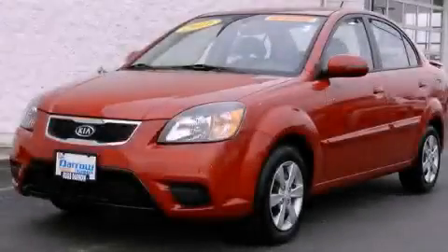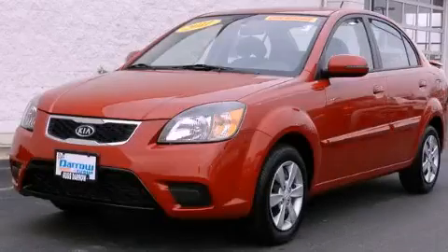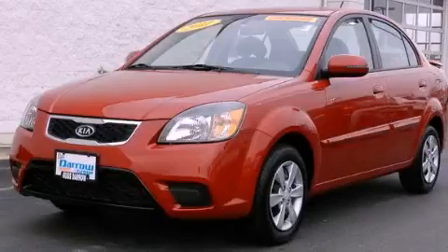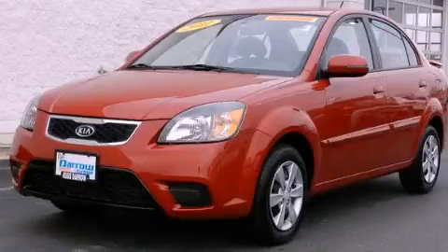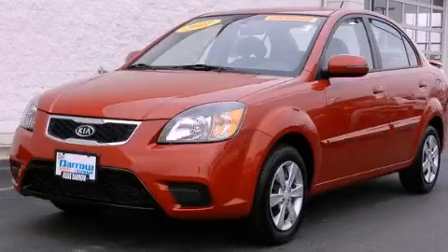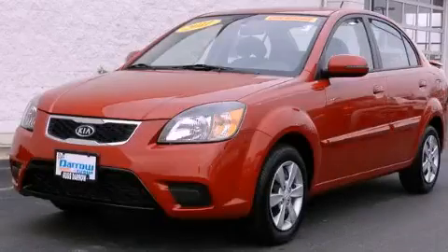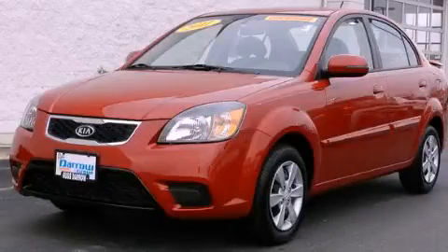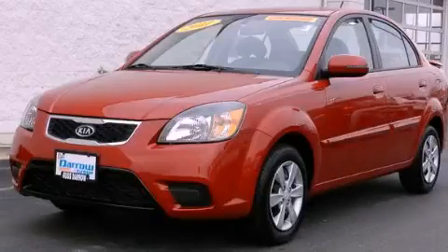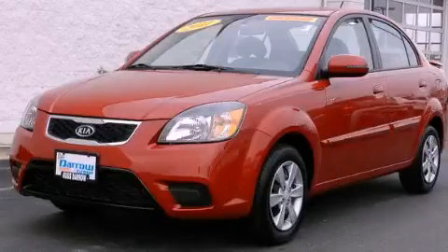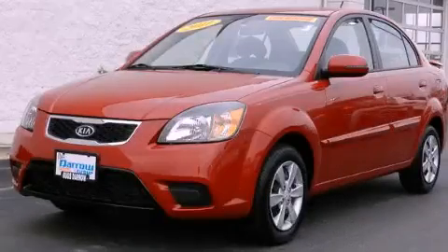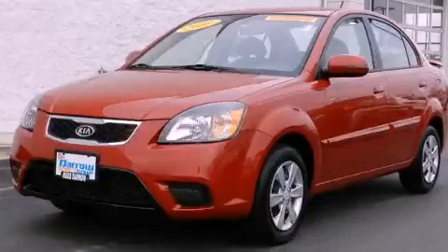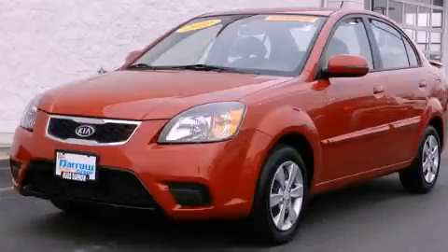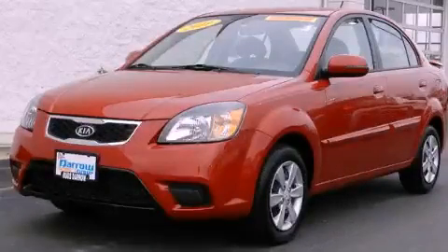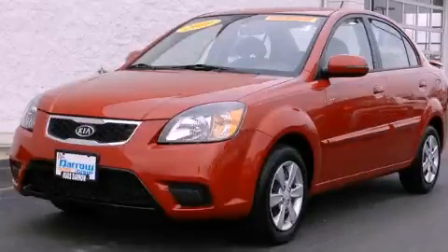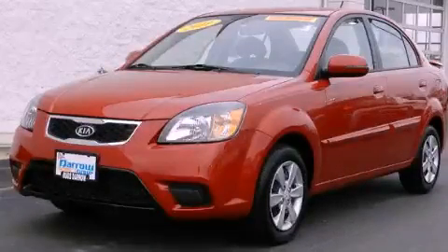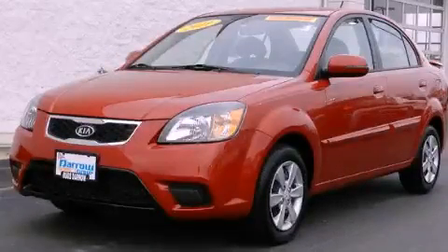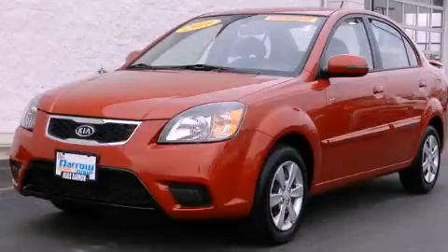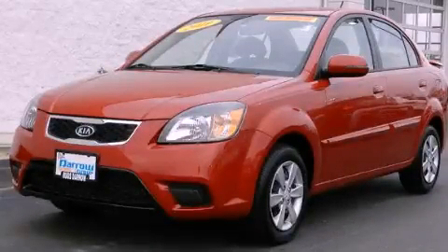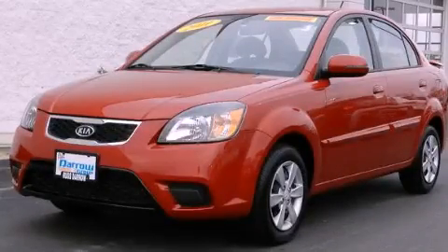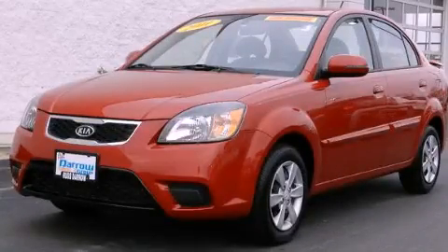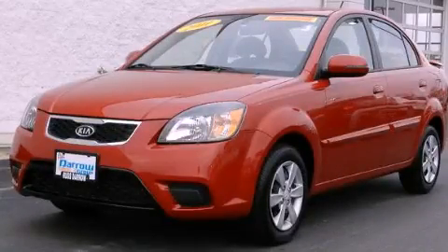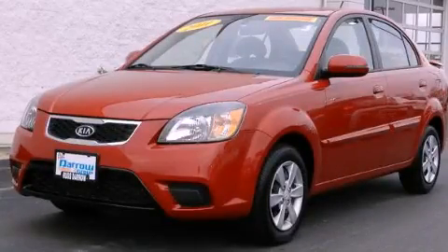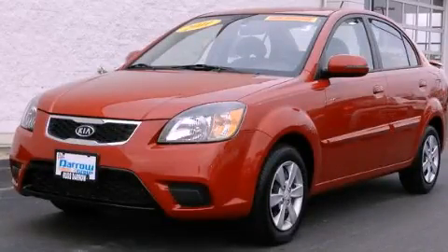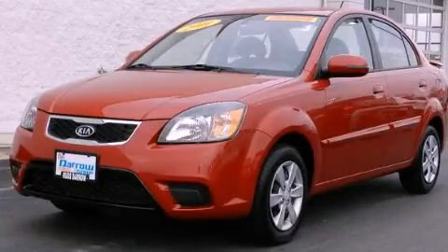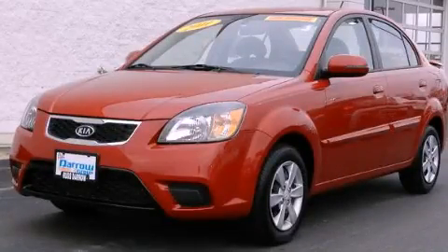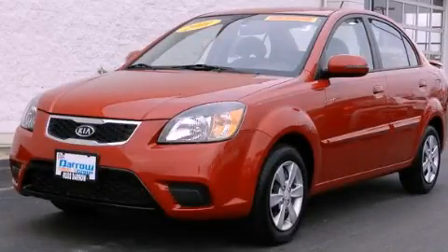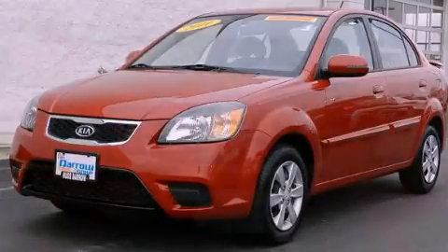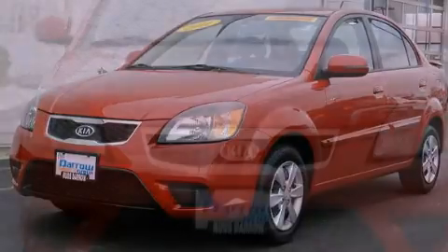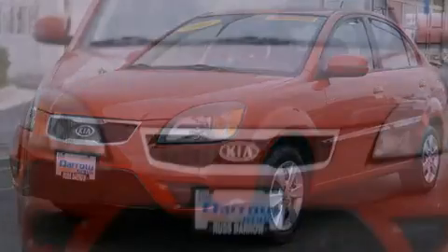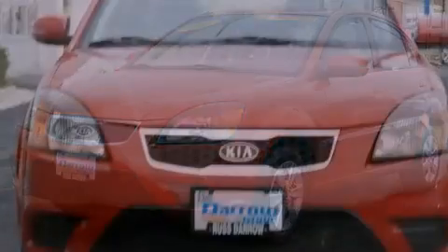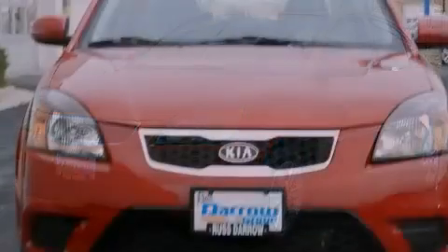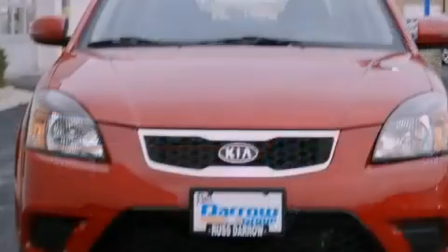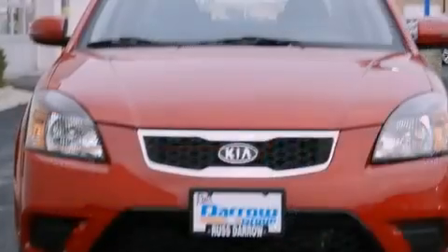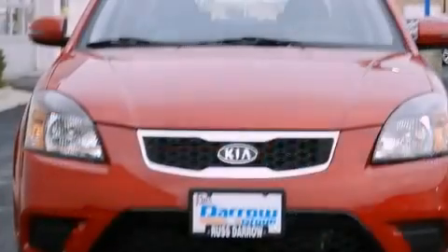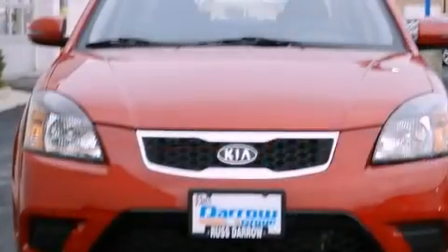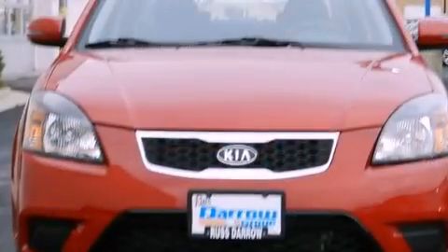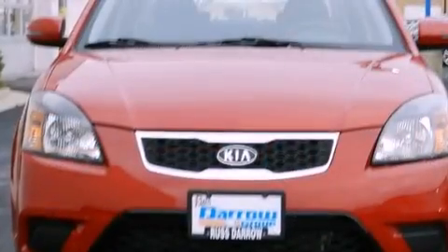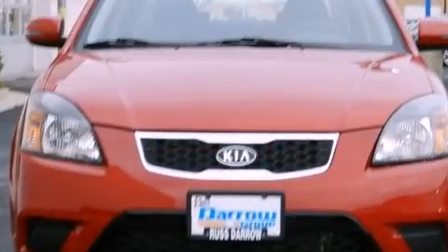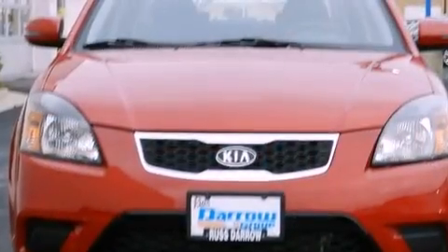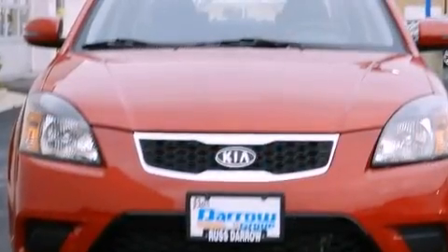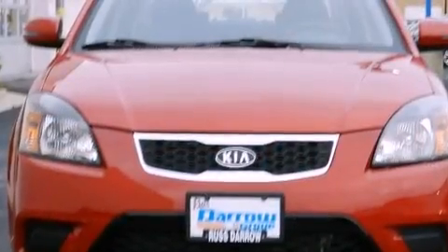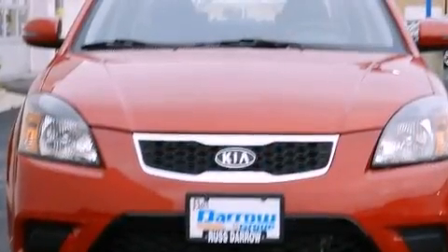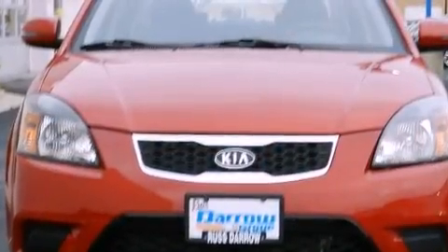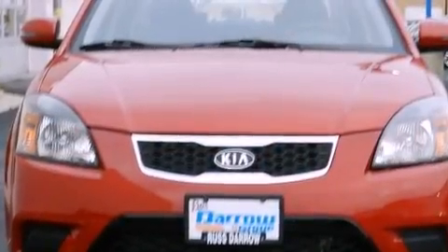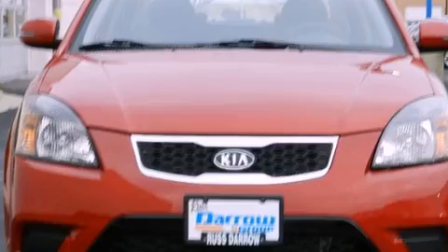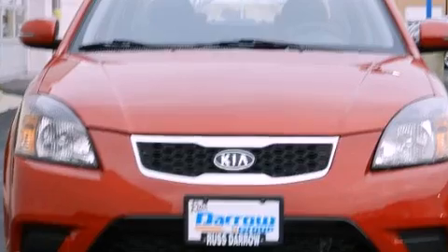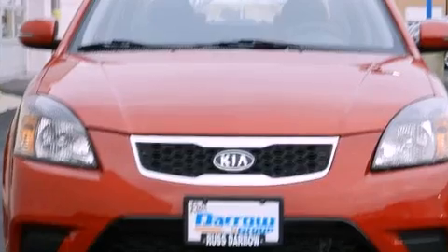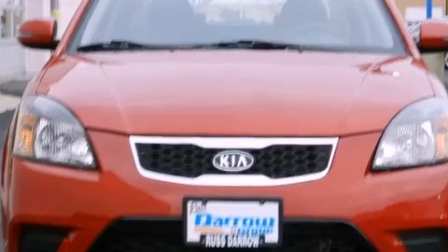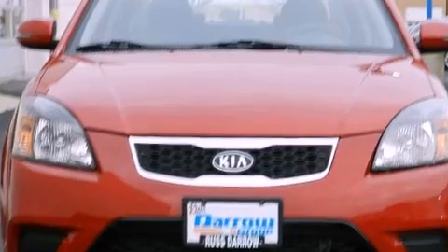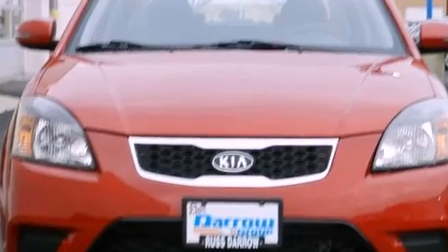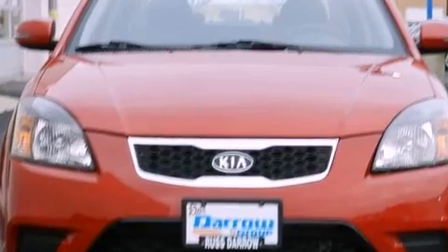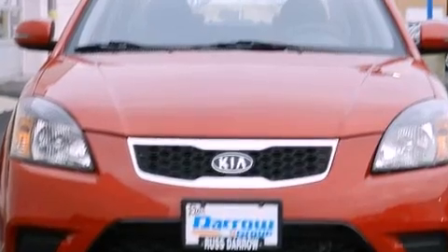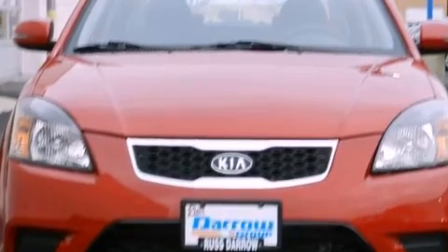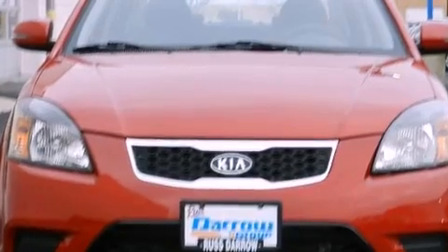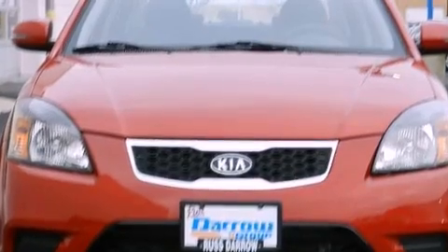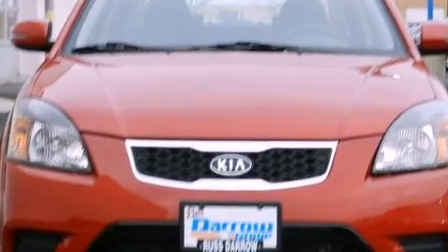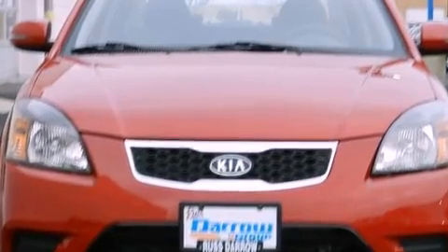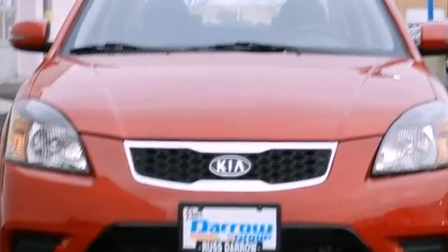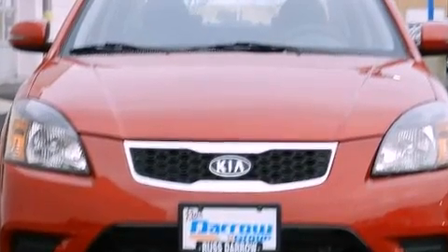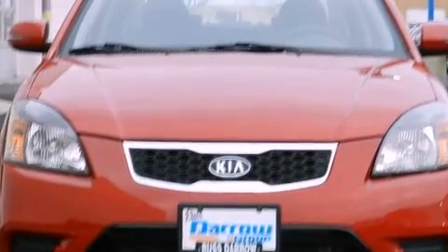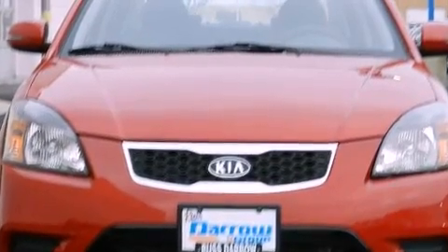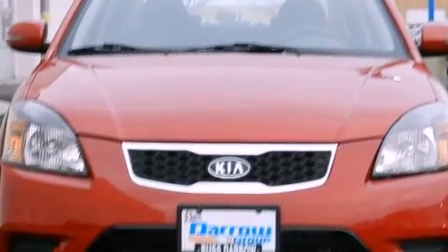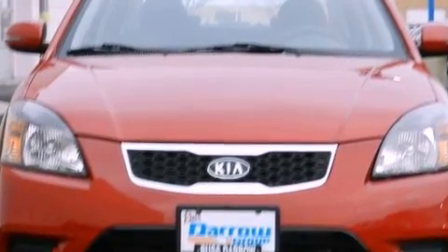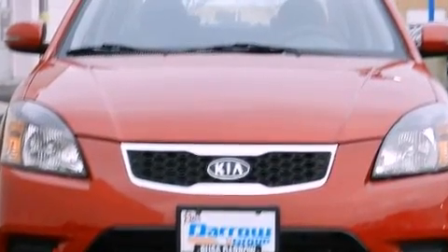This is a 2011 Kia Rio. It features a four-cylinder engine and a four-speed automatic transmission.